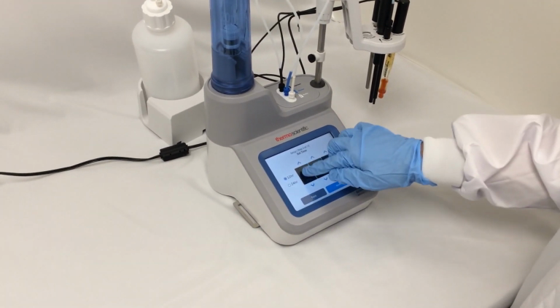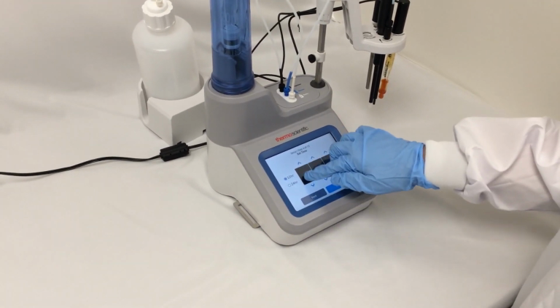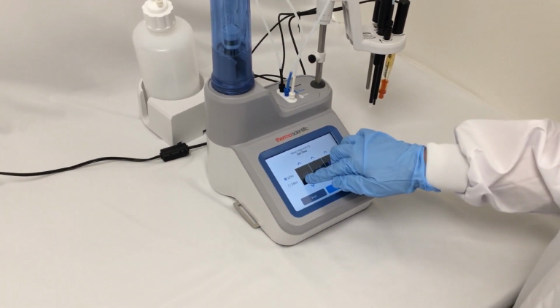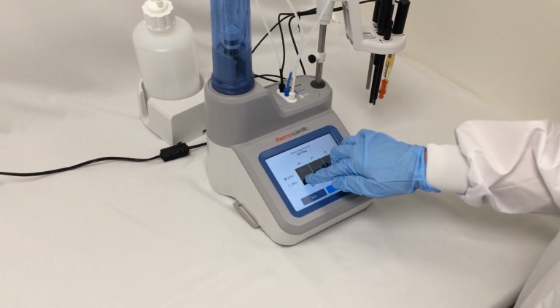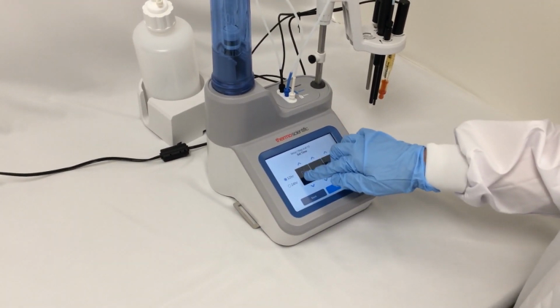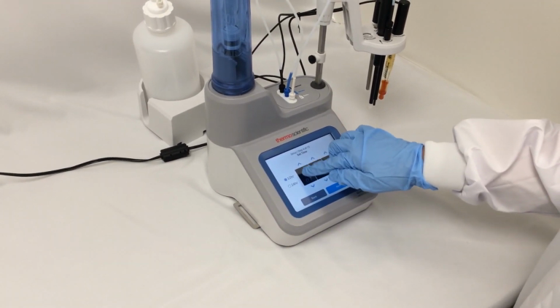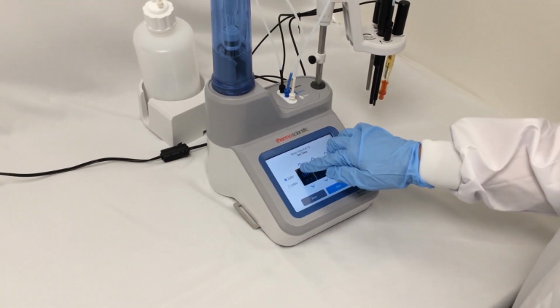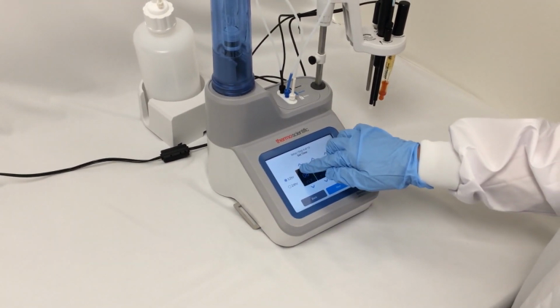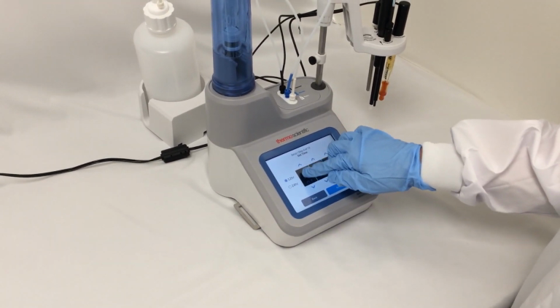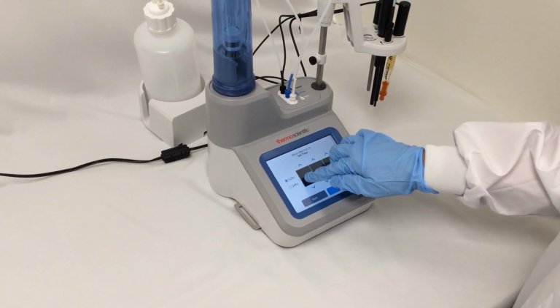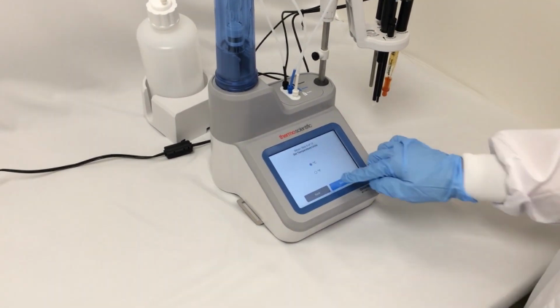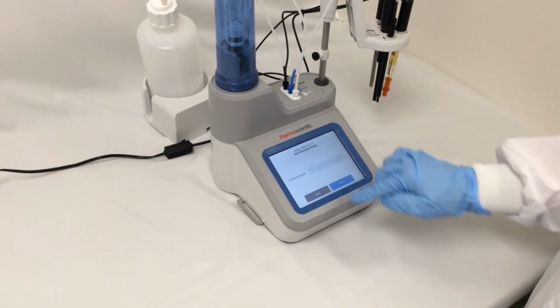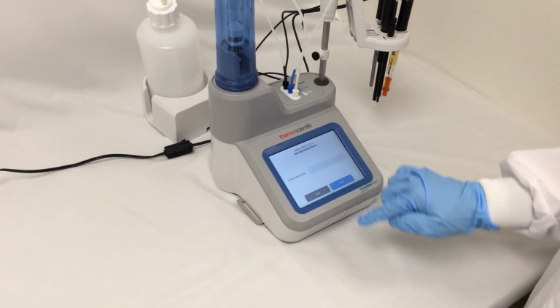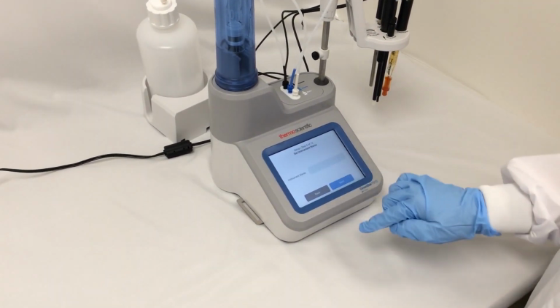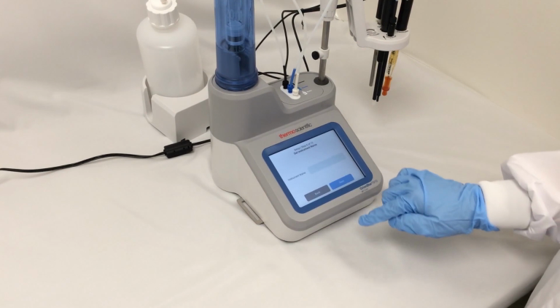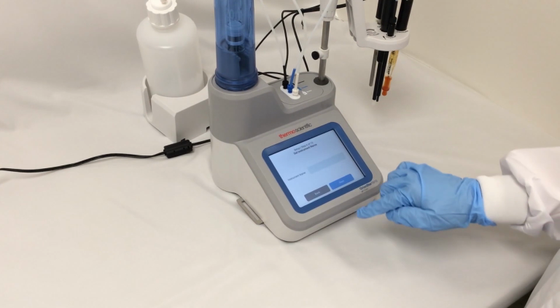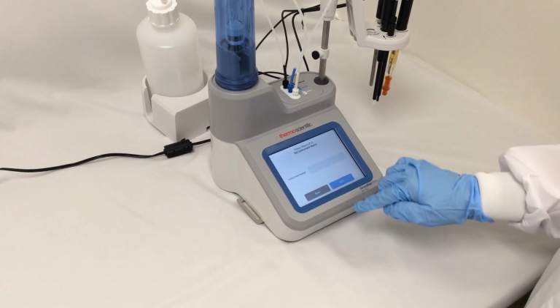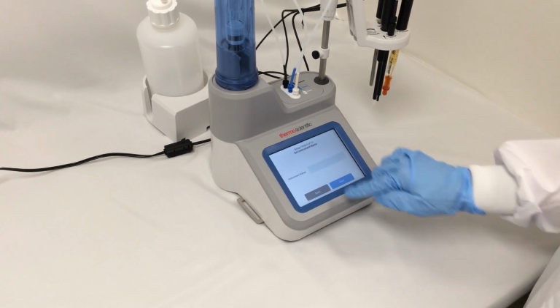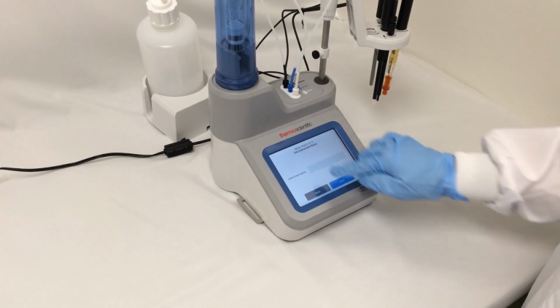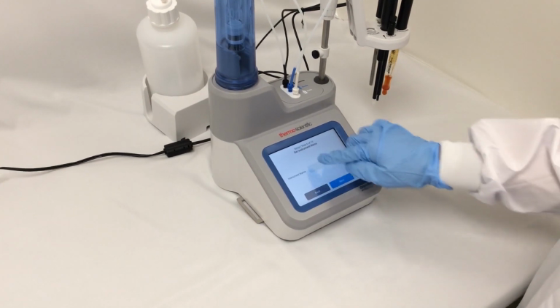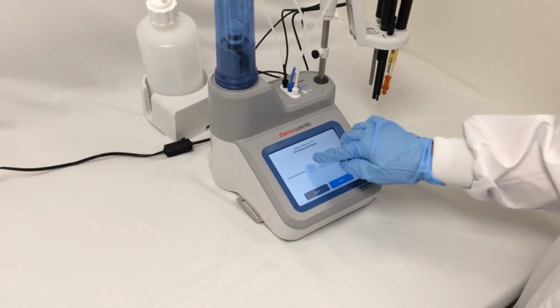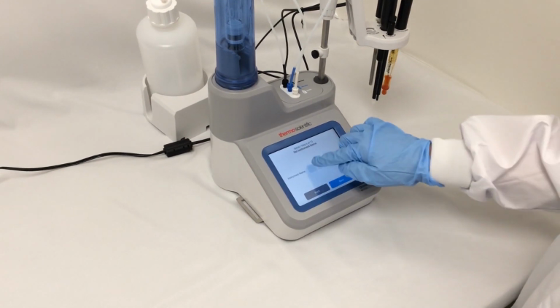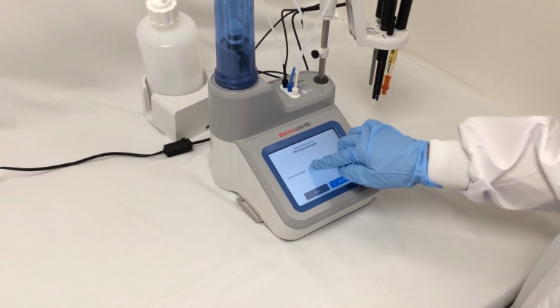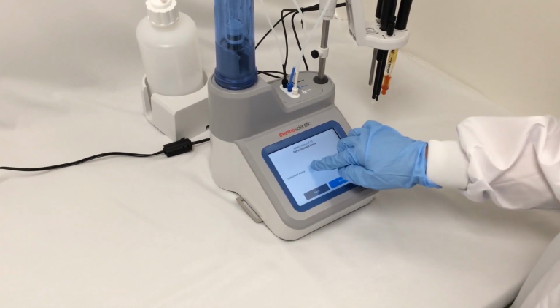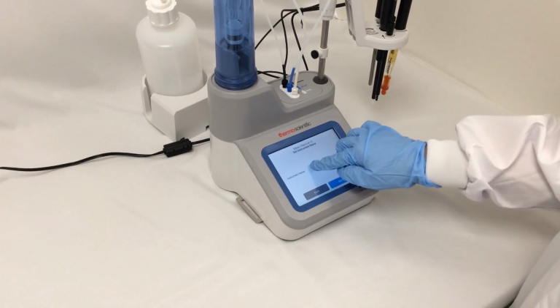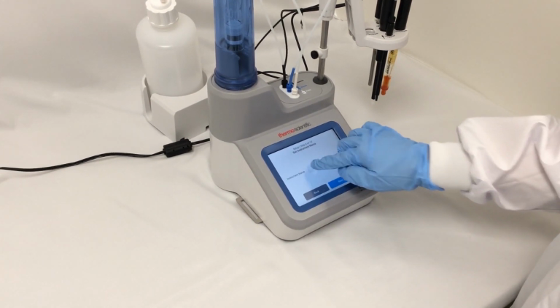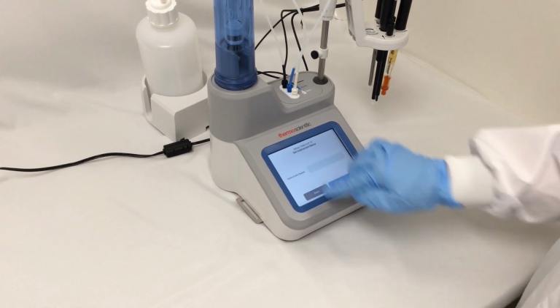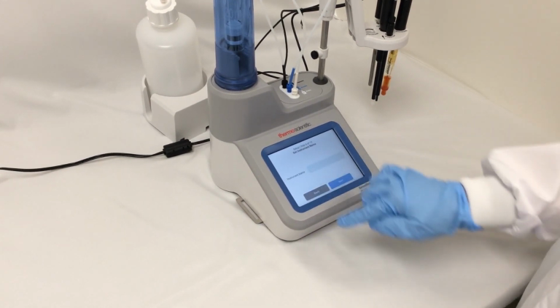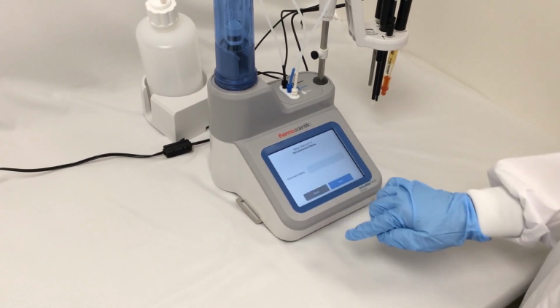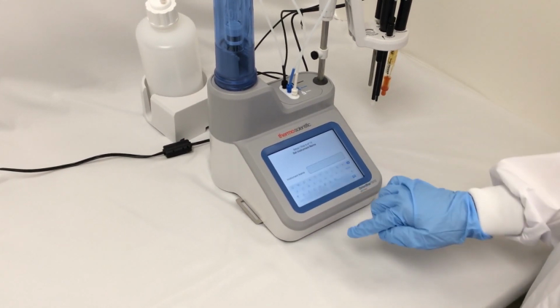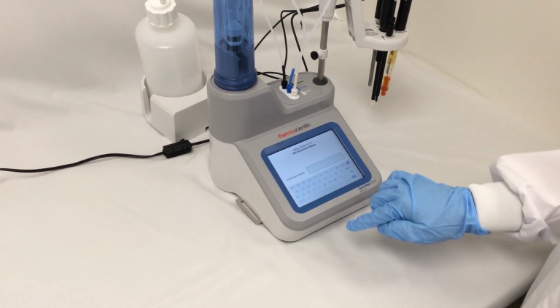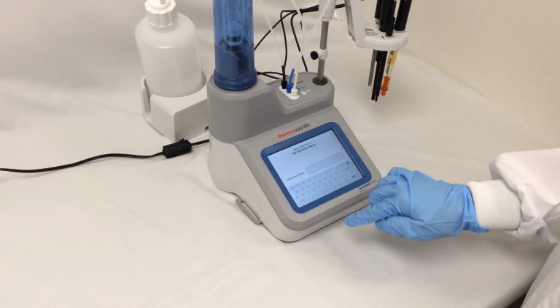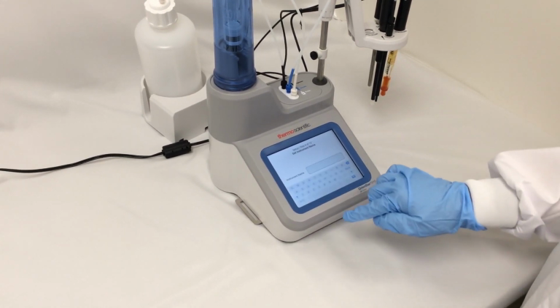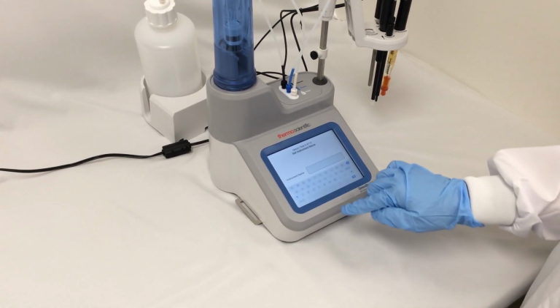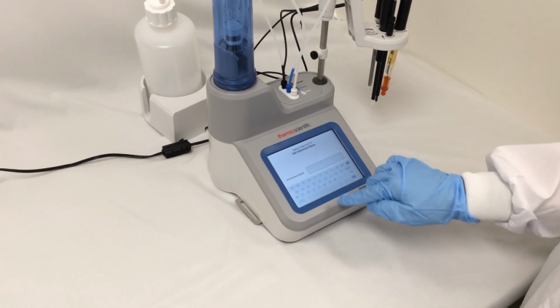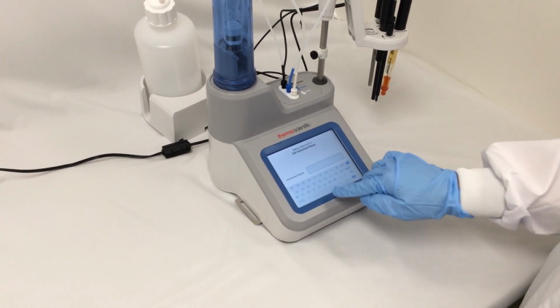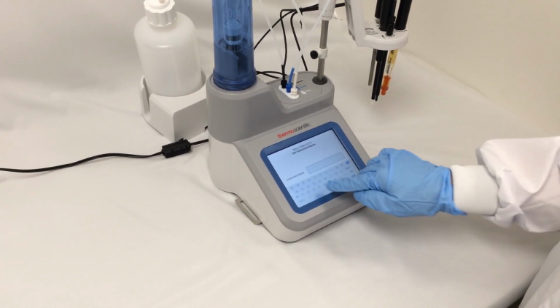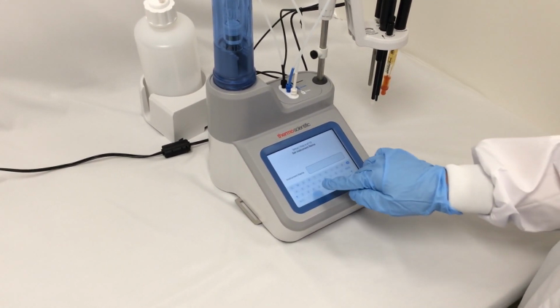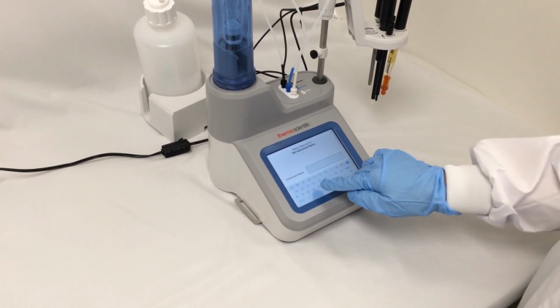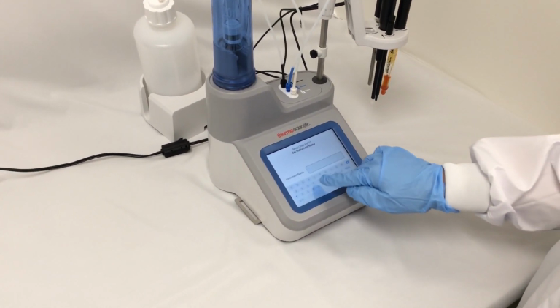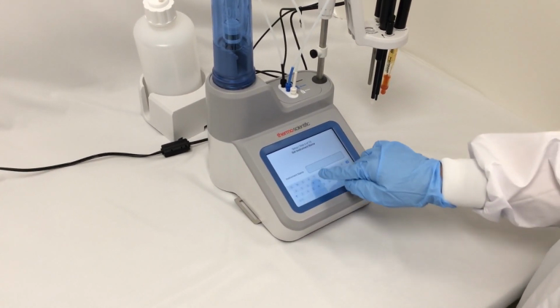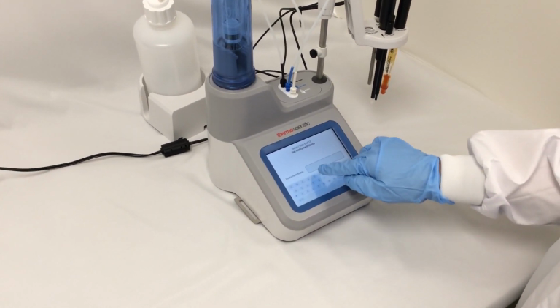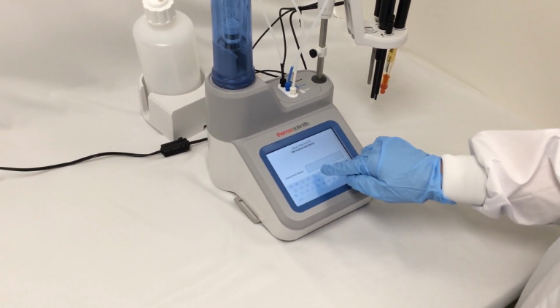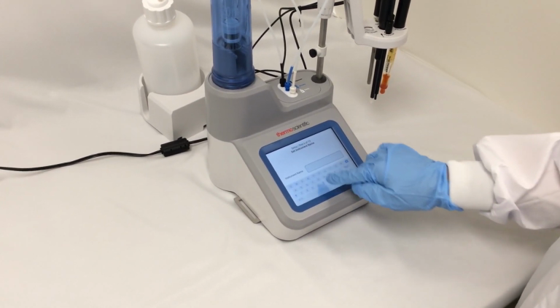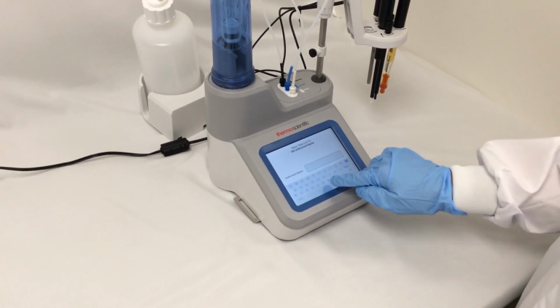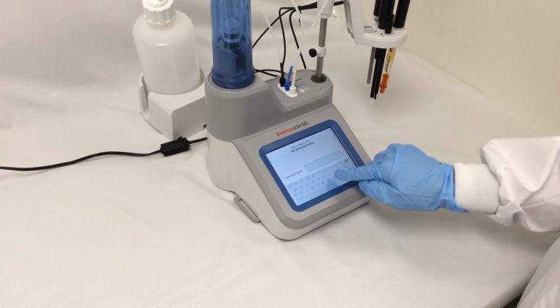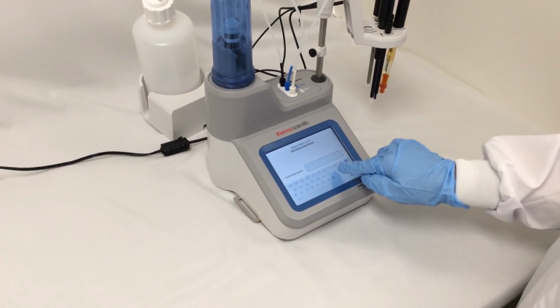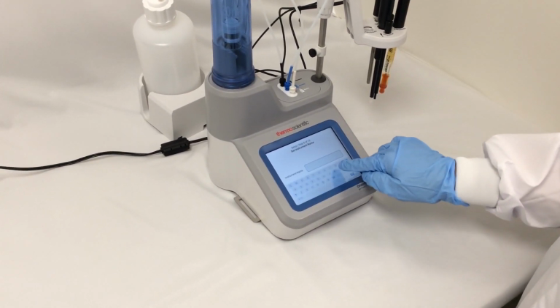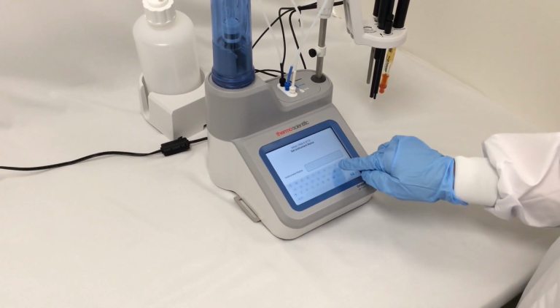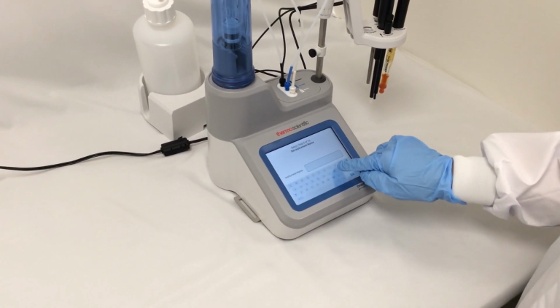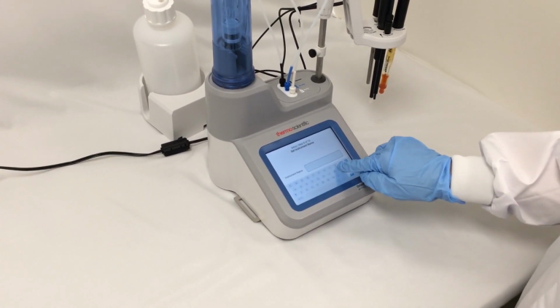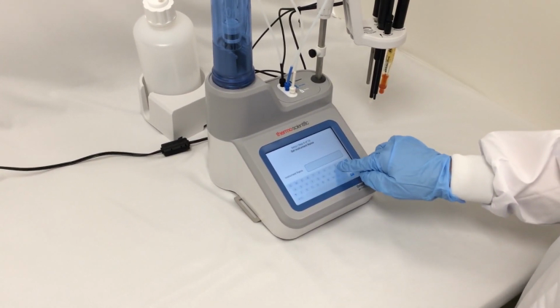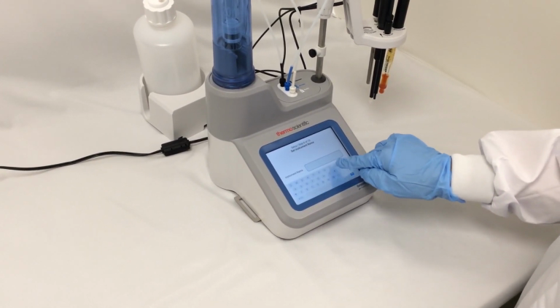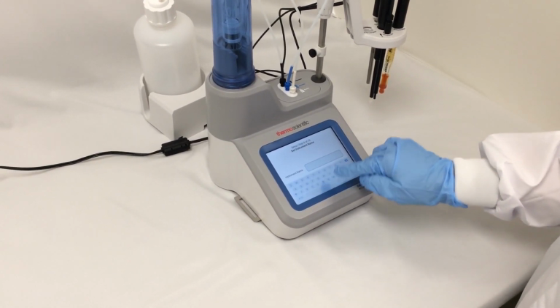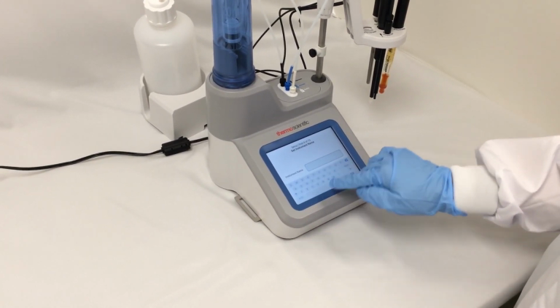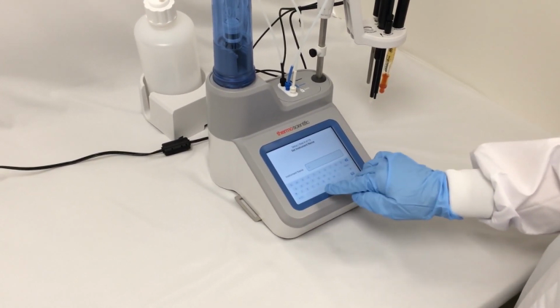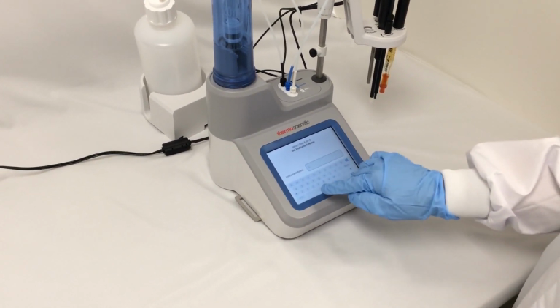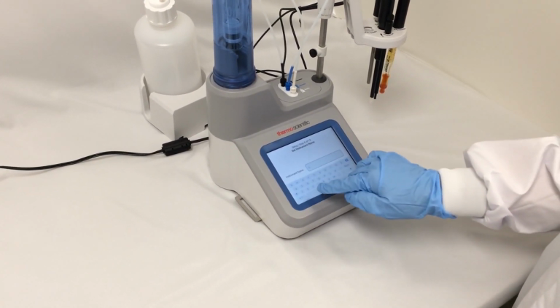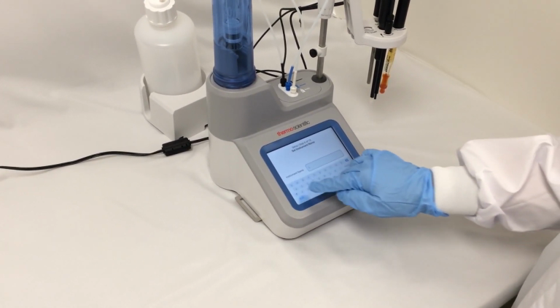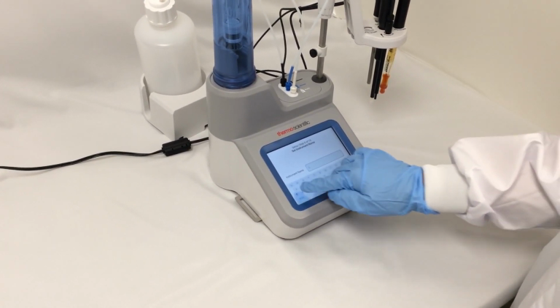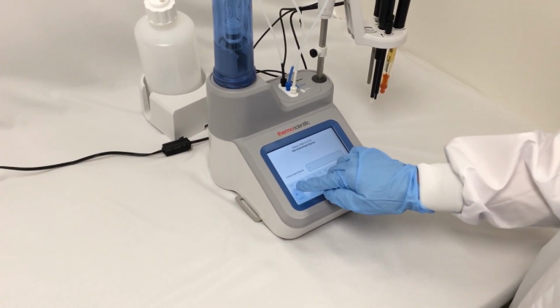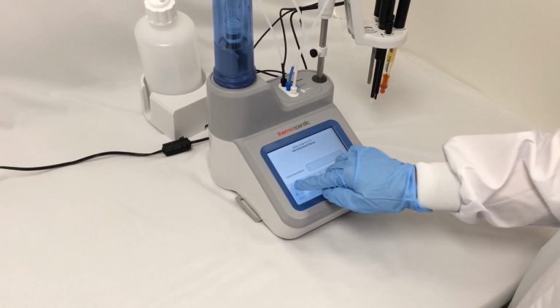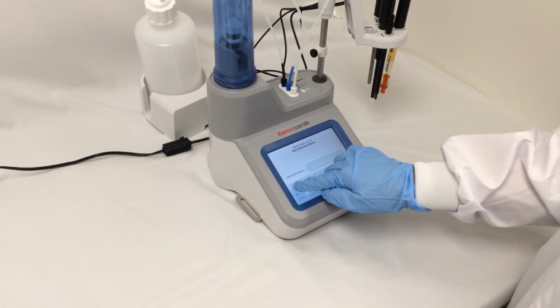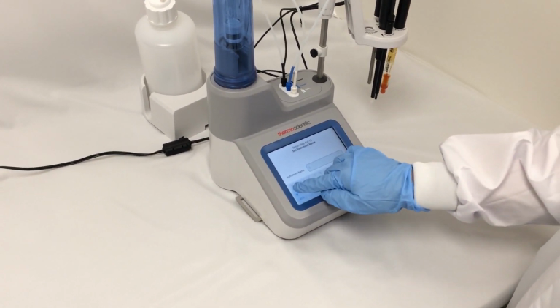I'll select my temperature units. And then if I want to, I can give my instrument a name — so I'm just going to call this one lab.